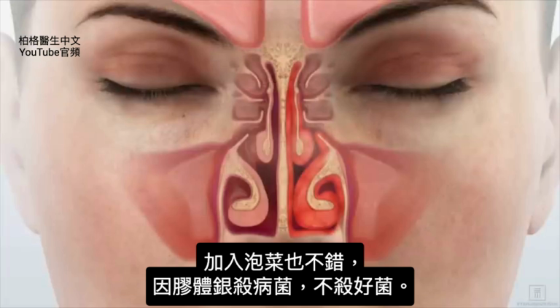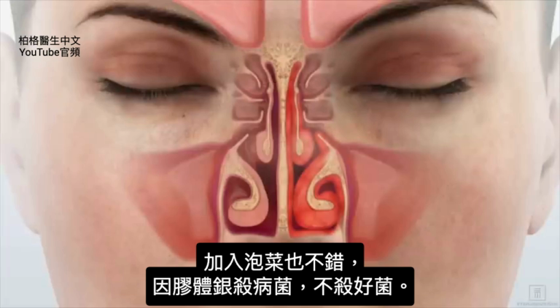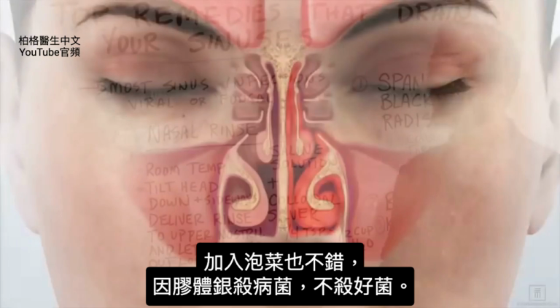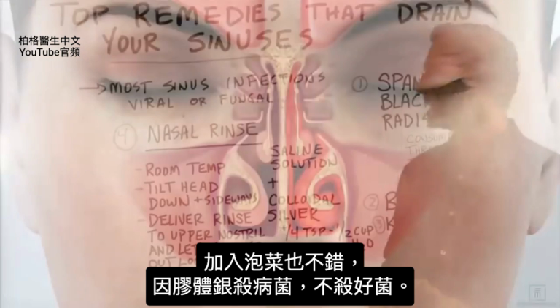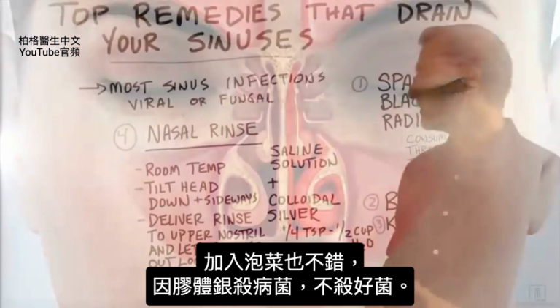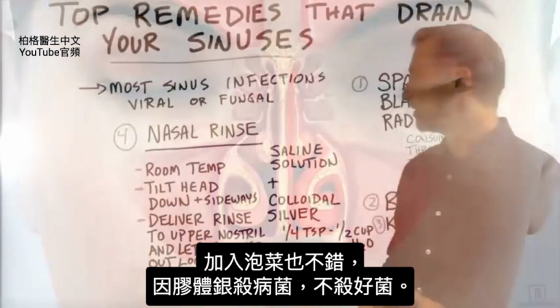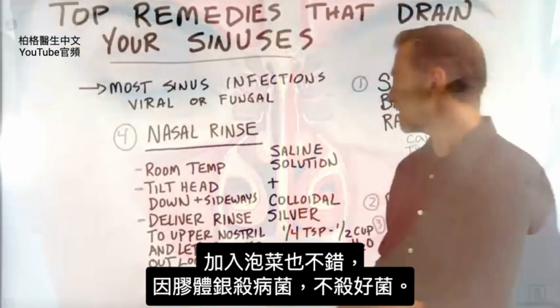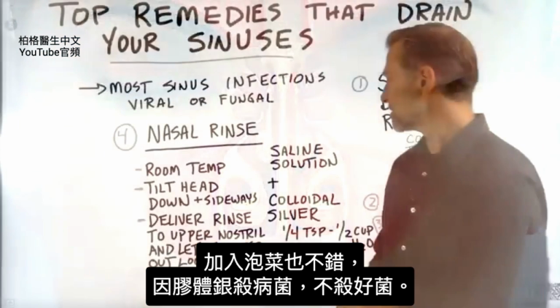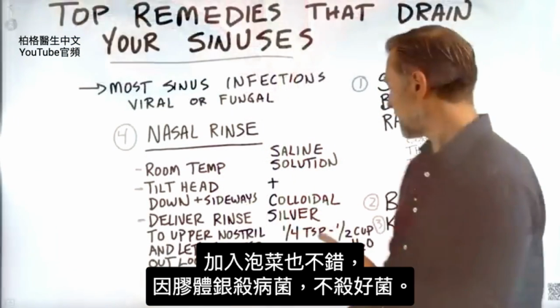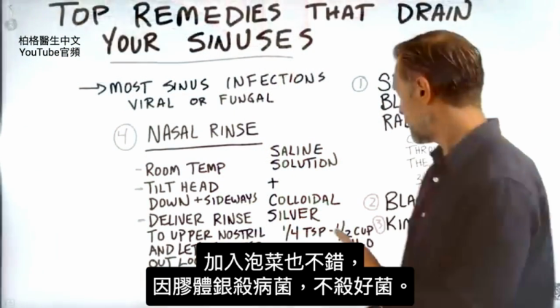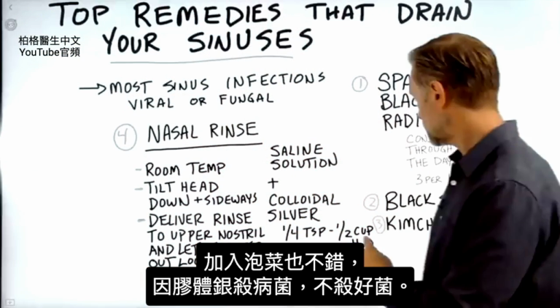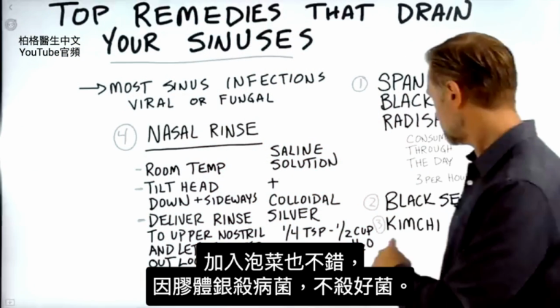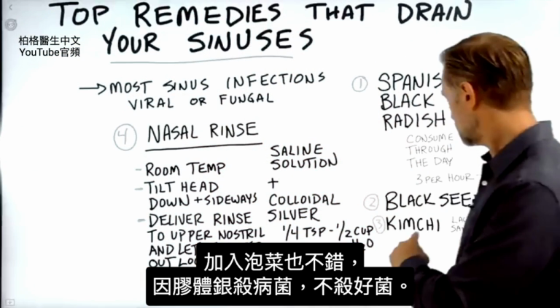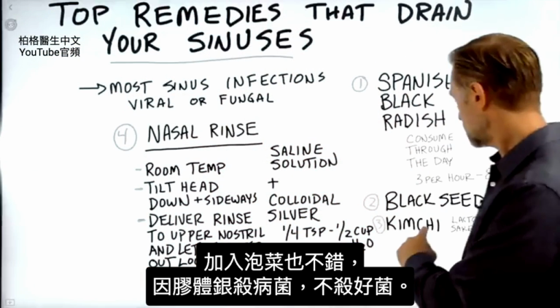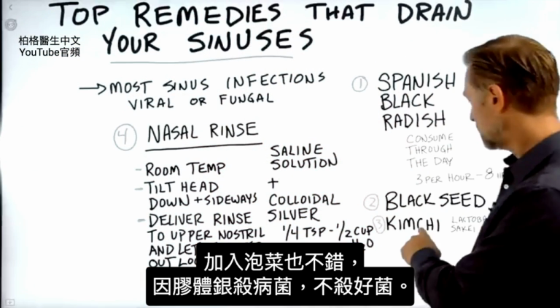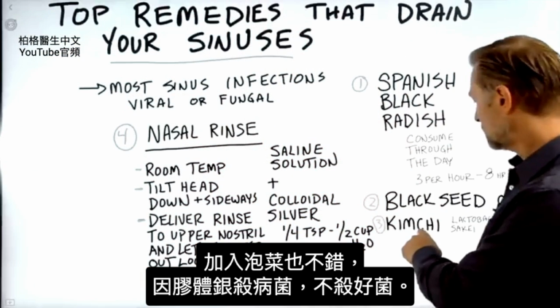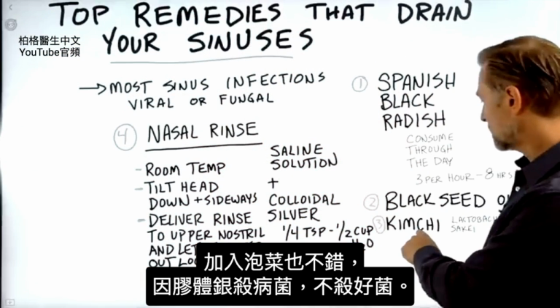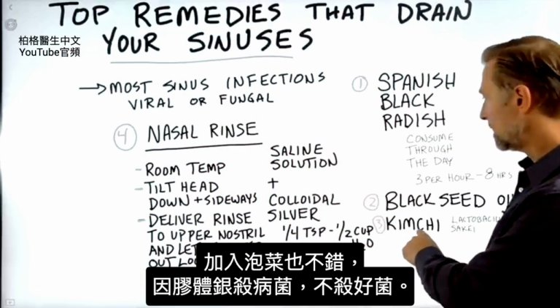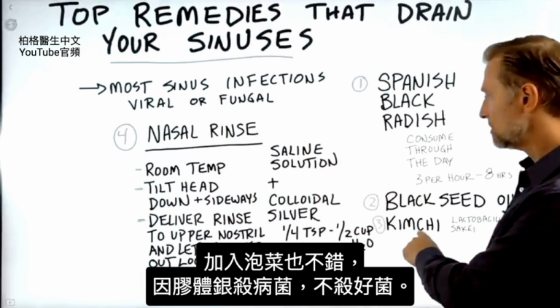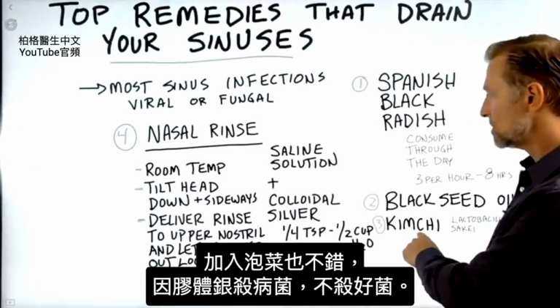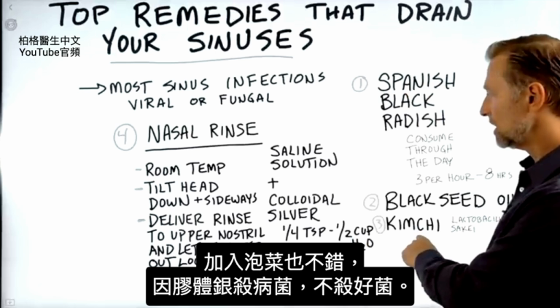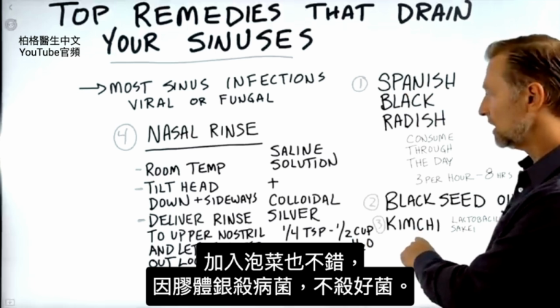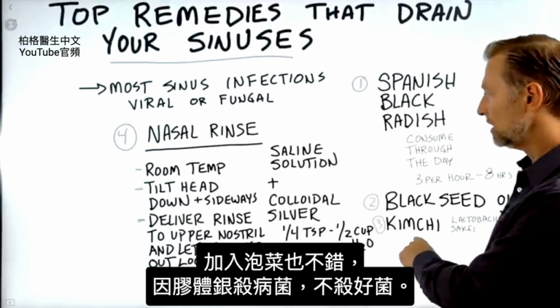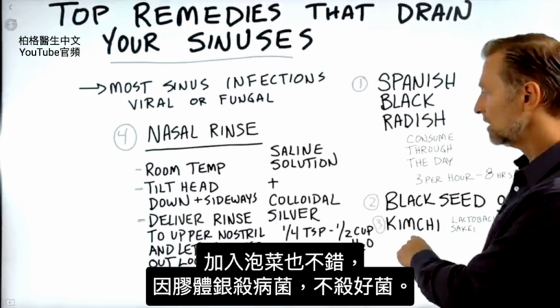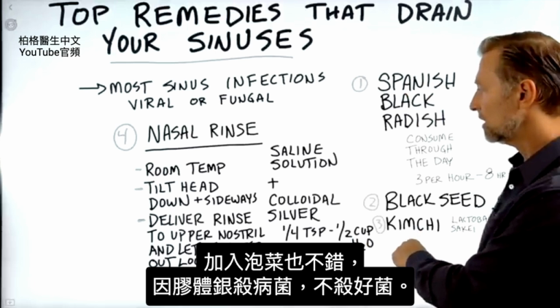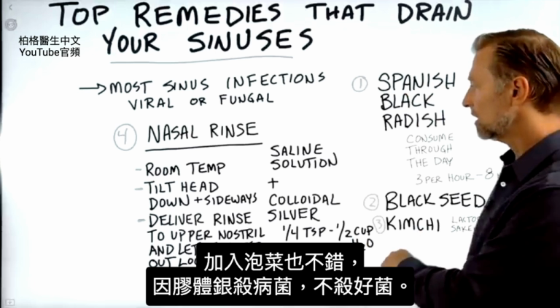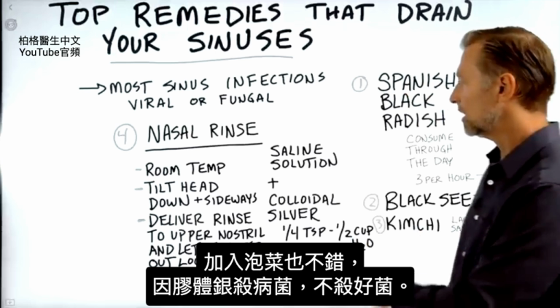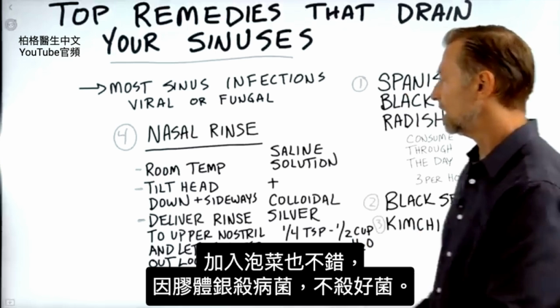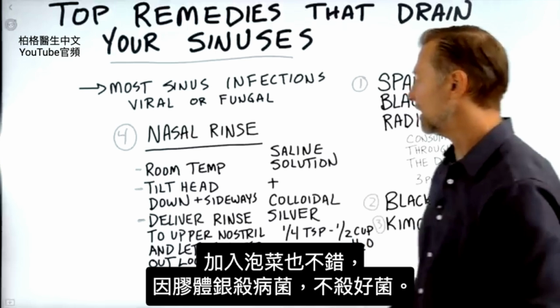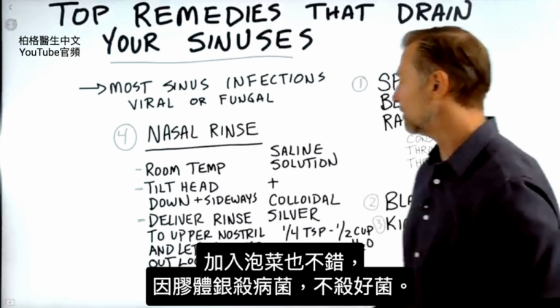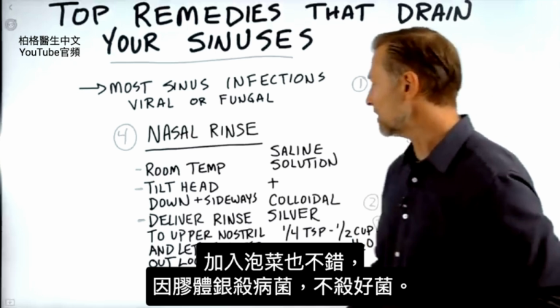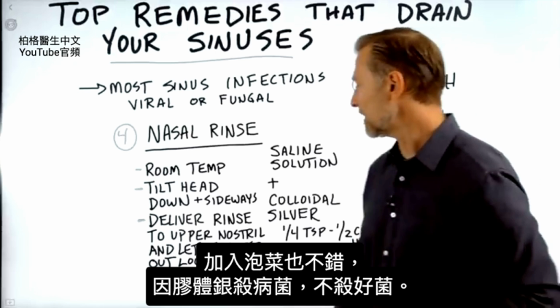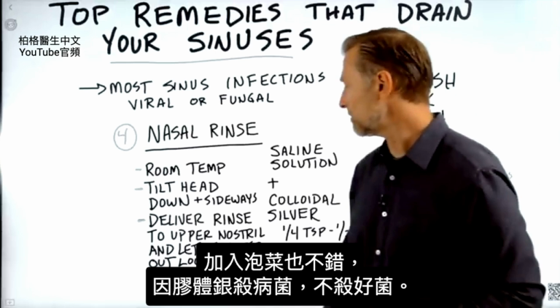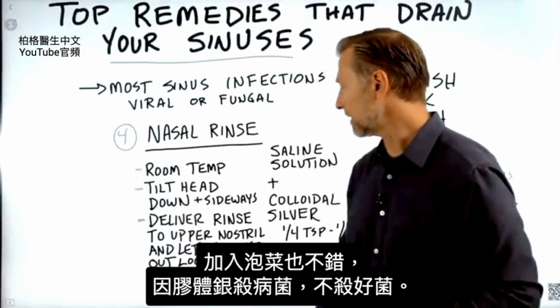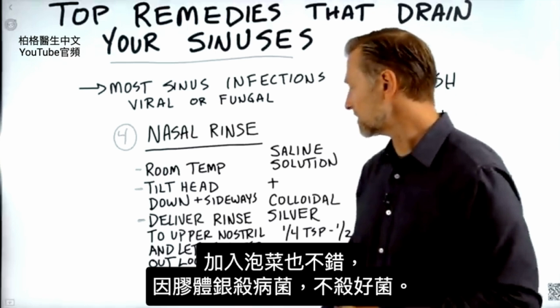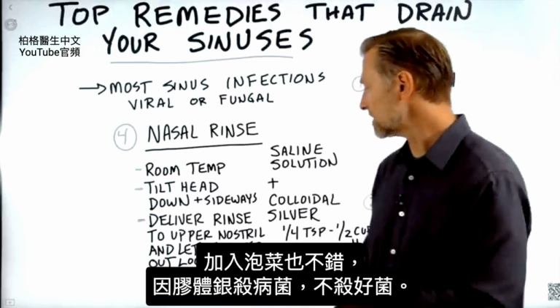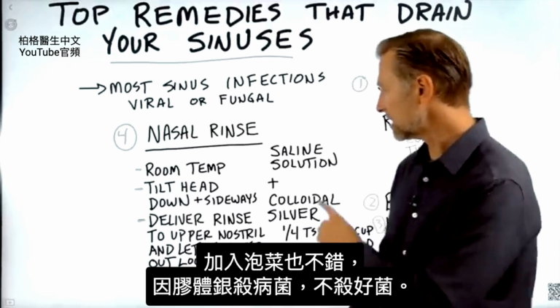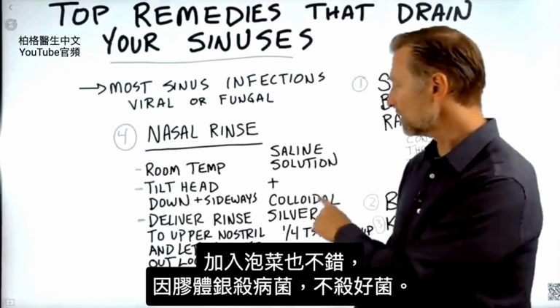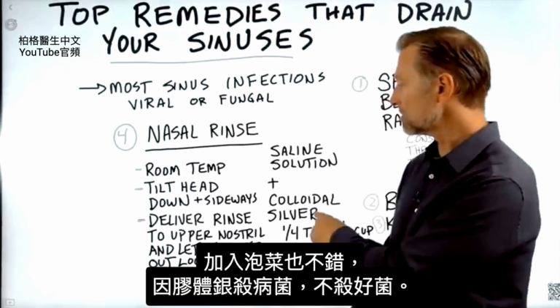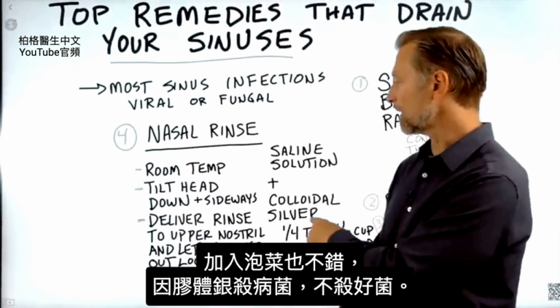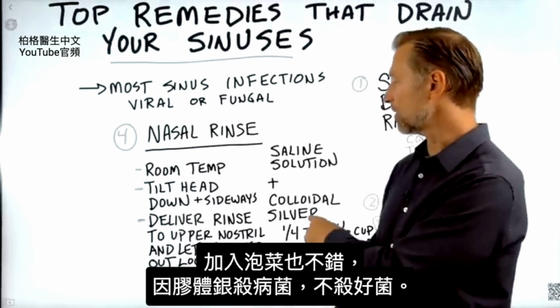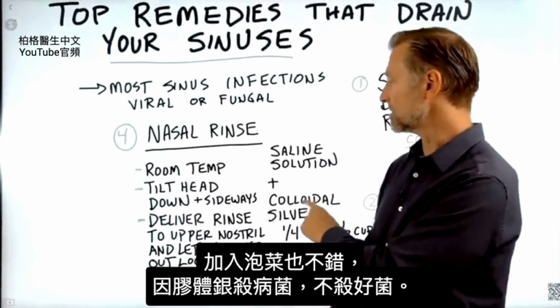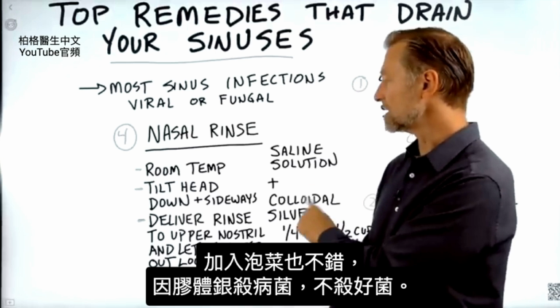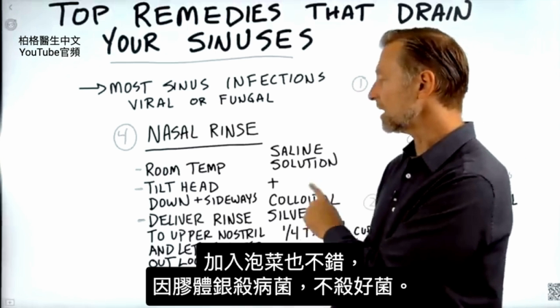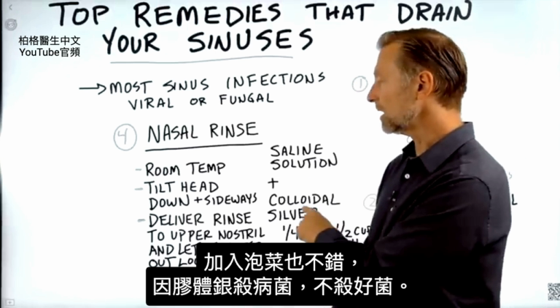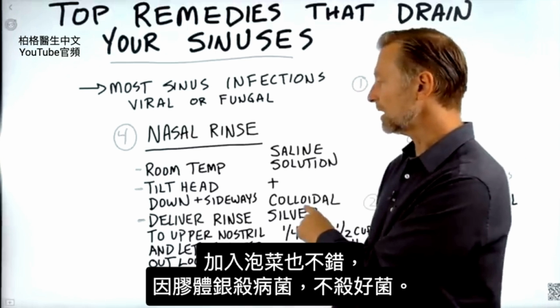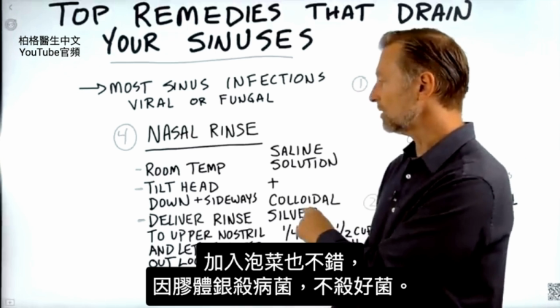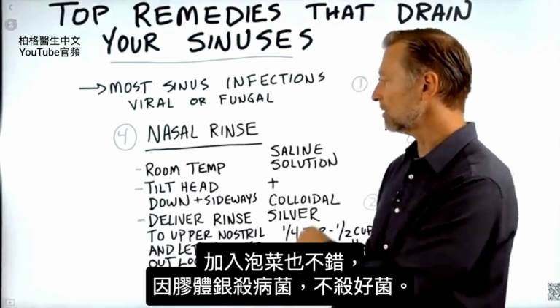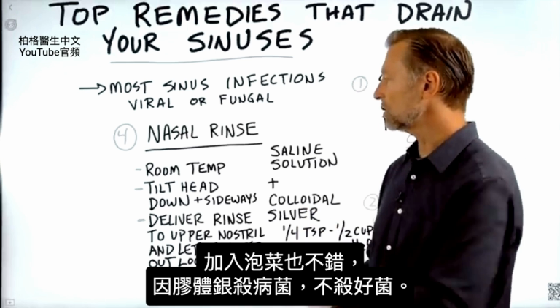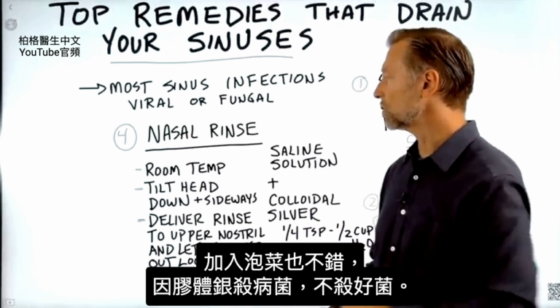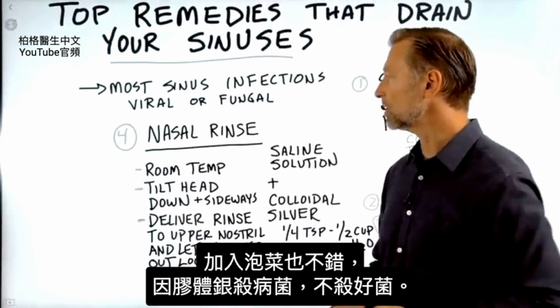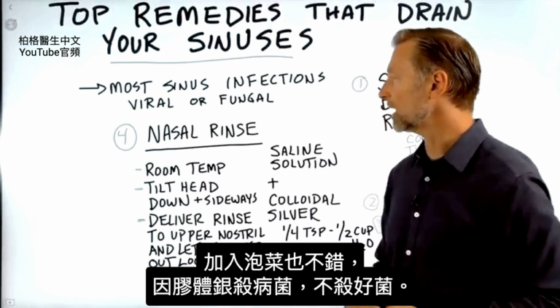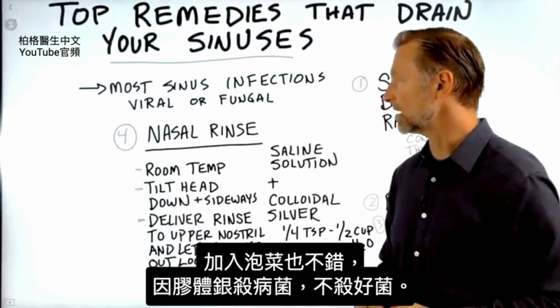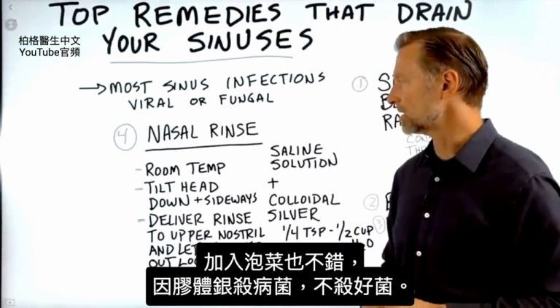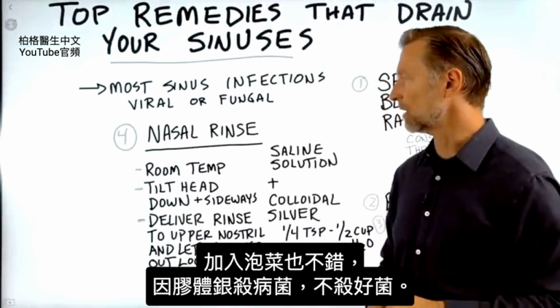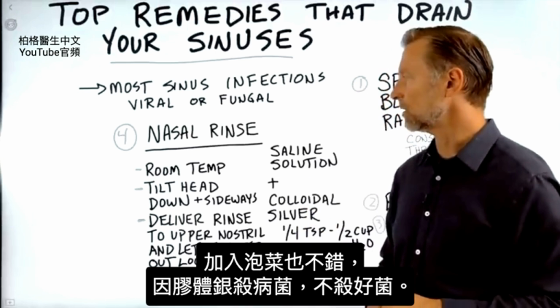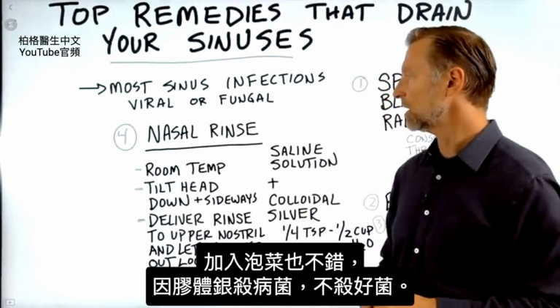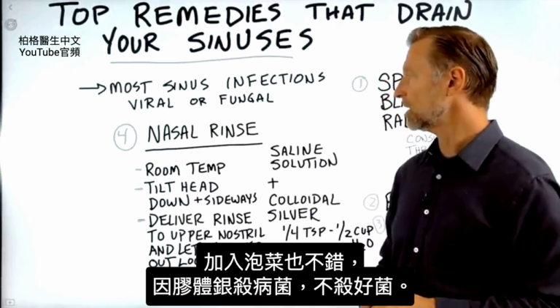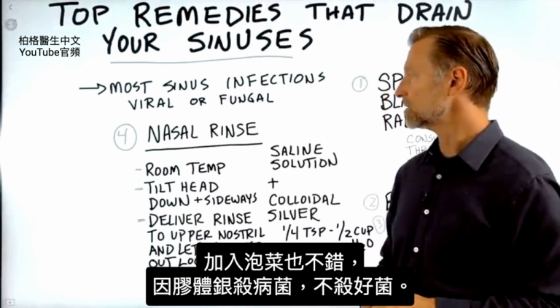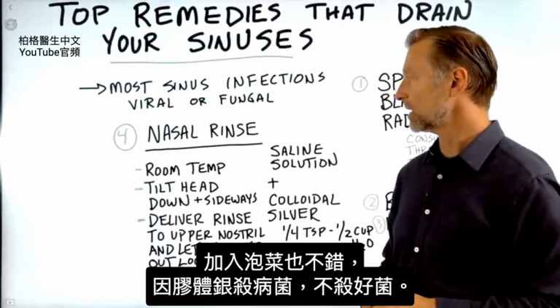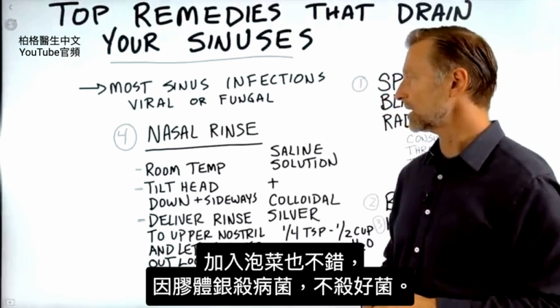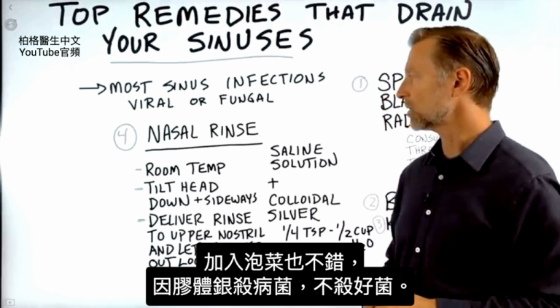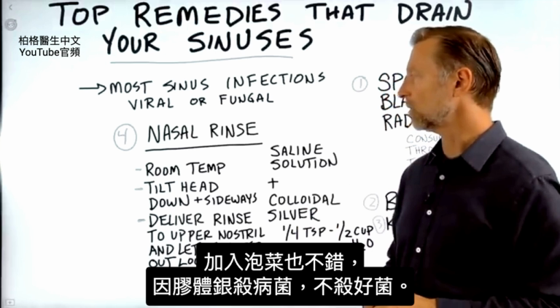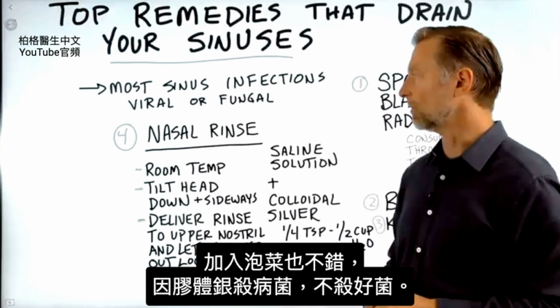And if you also add the kimchi with that — because colloidal silver kills microbes — it's not going to kill the good guys though. So that's cool.